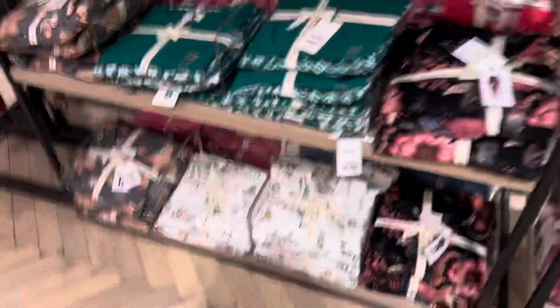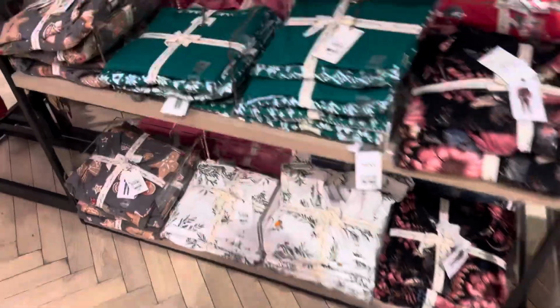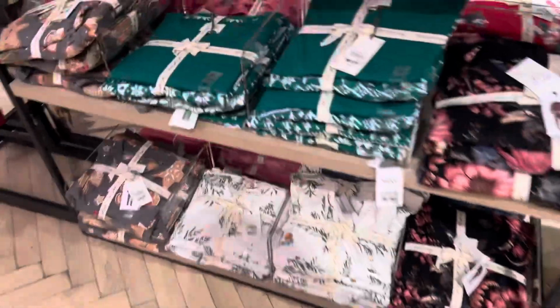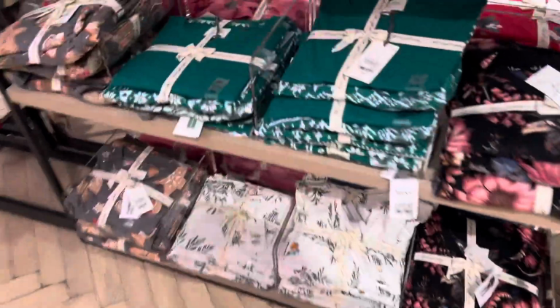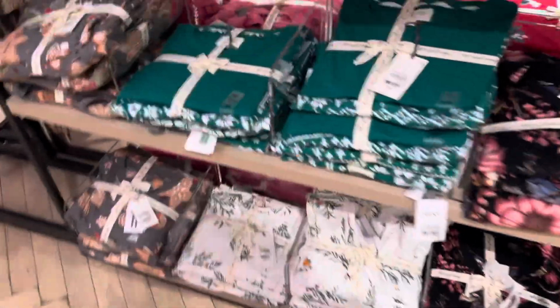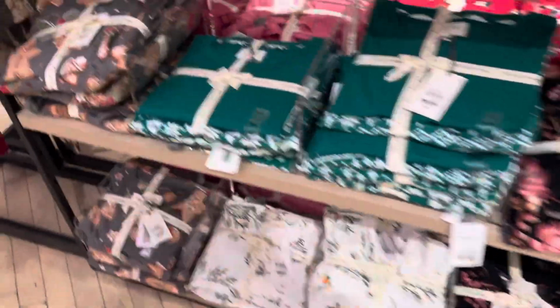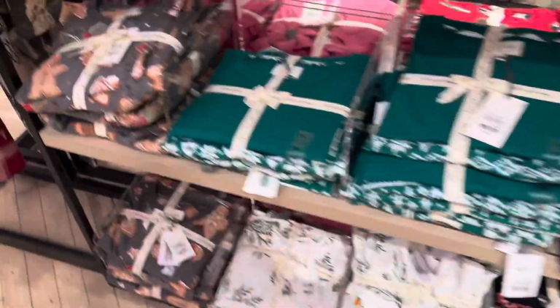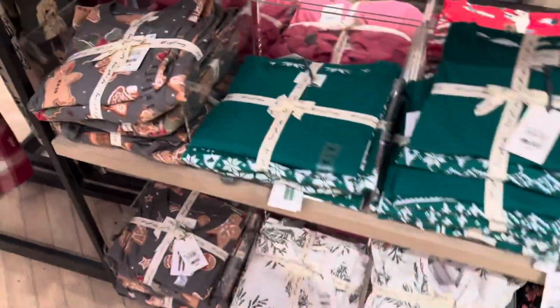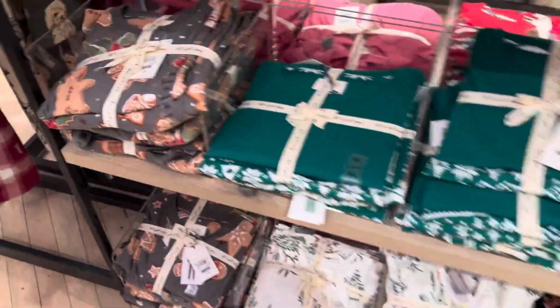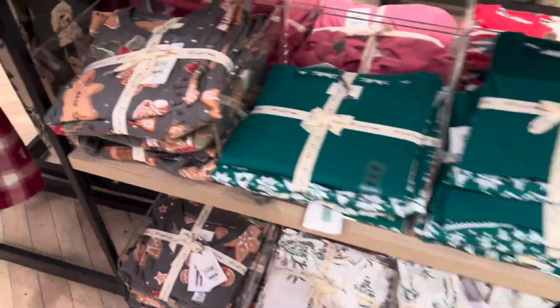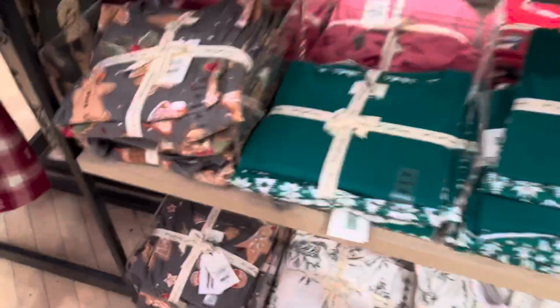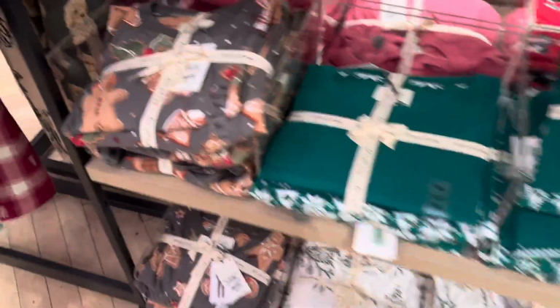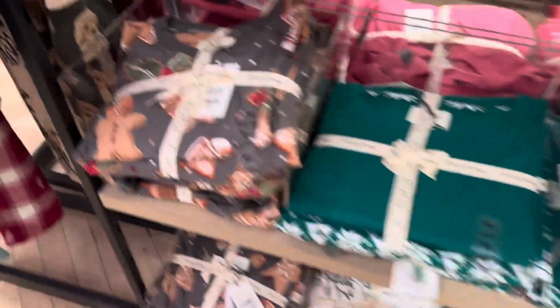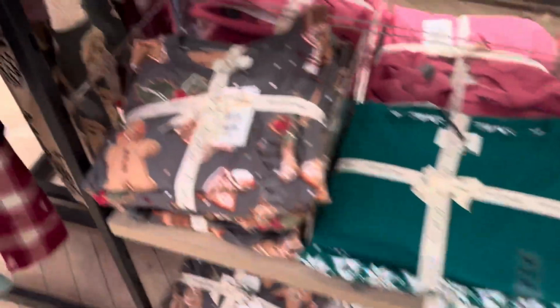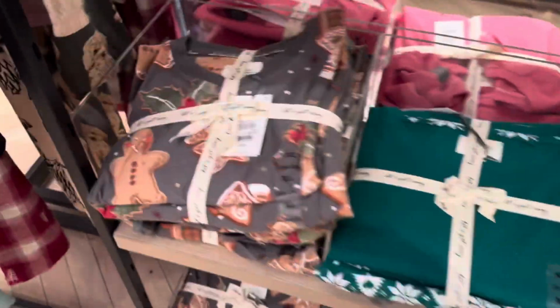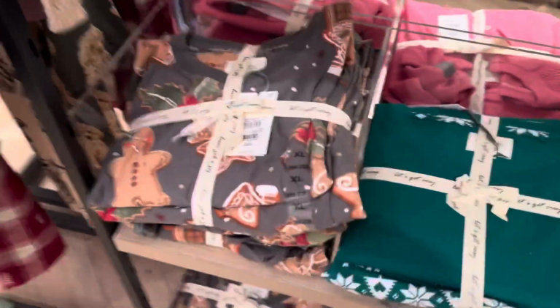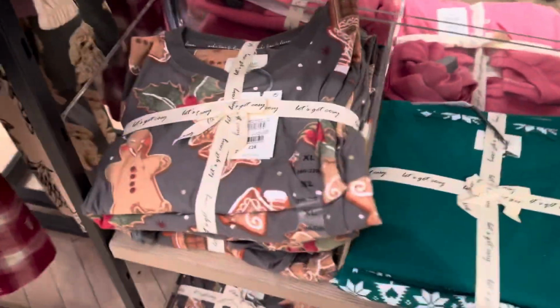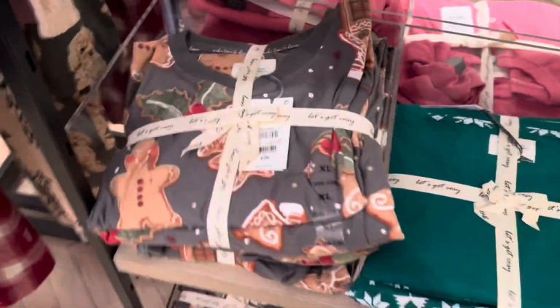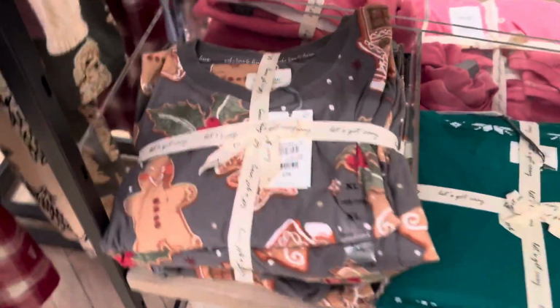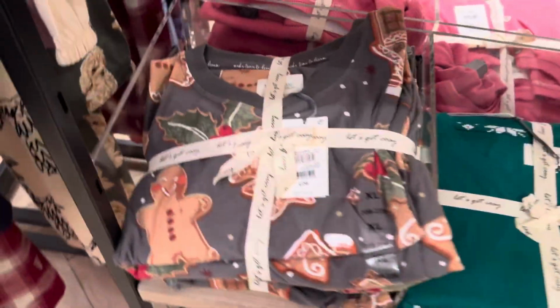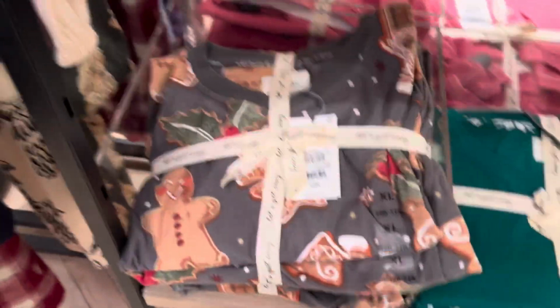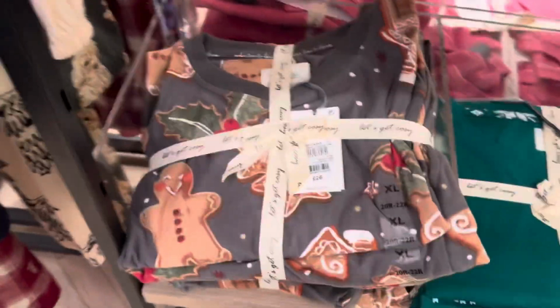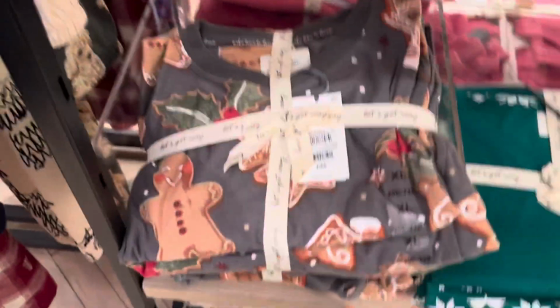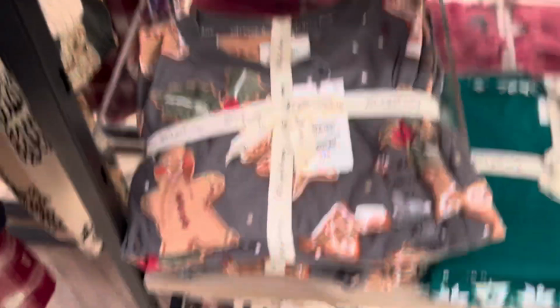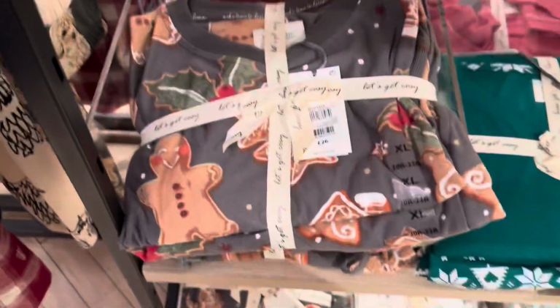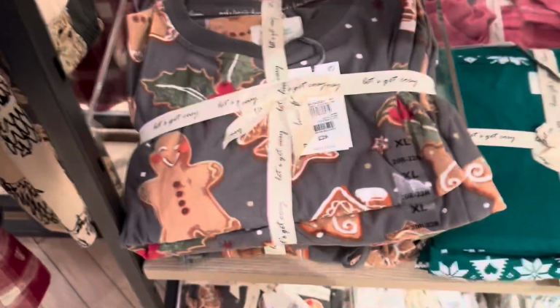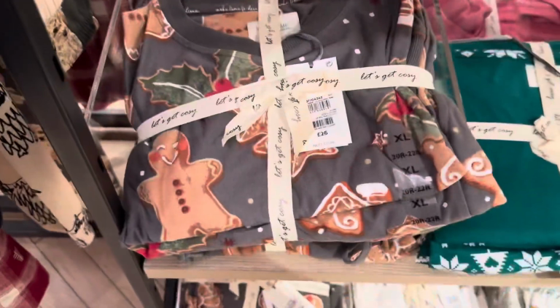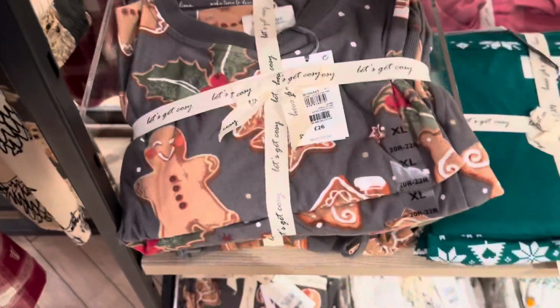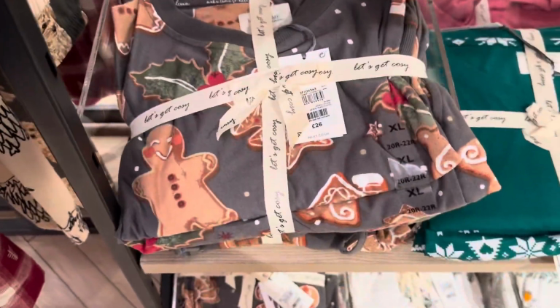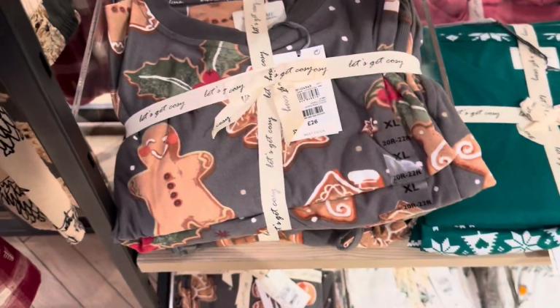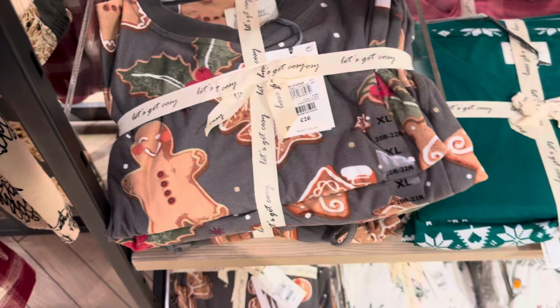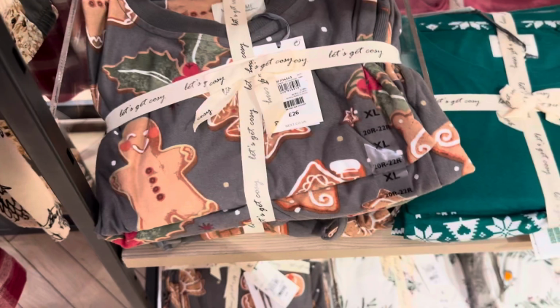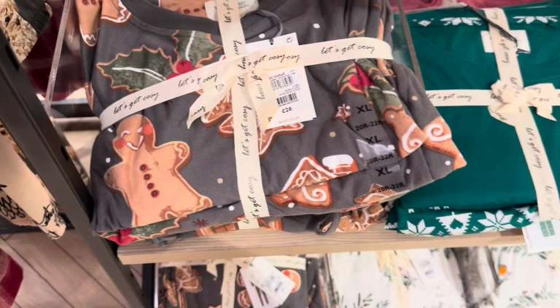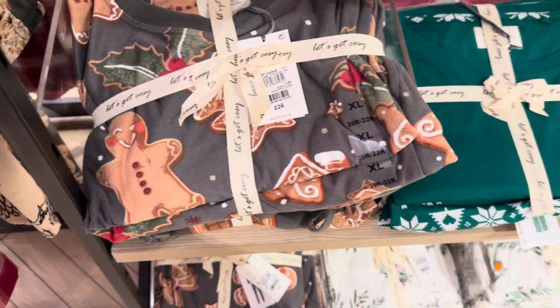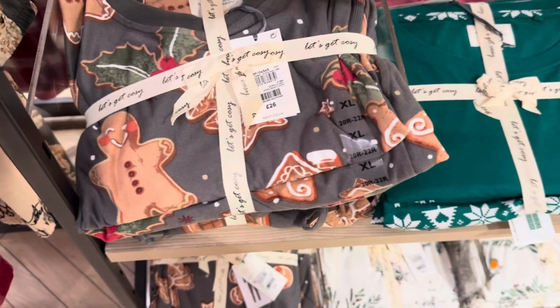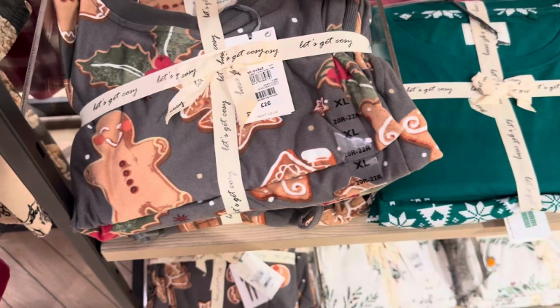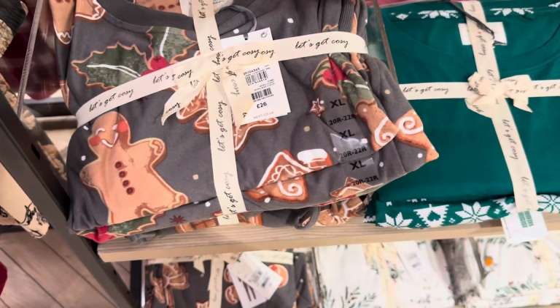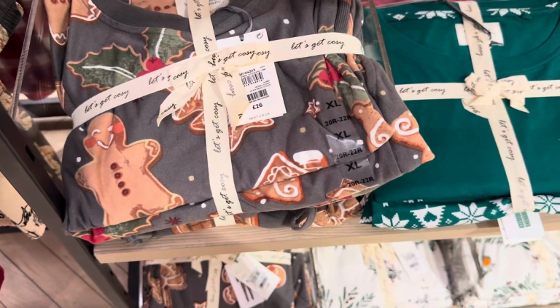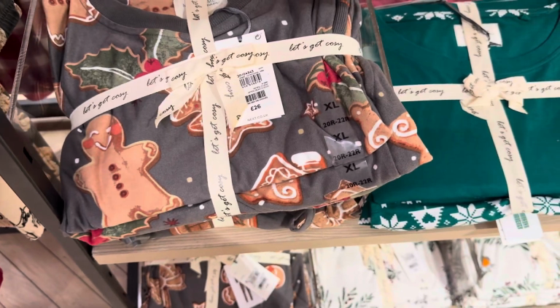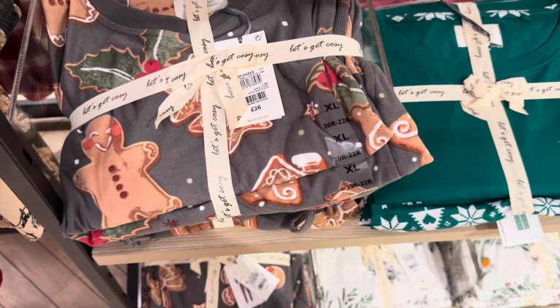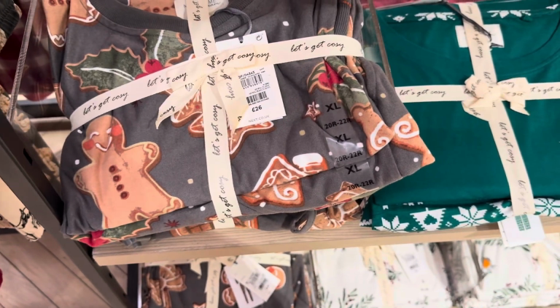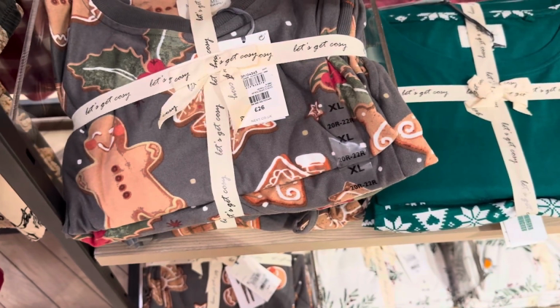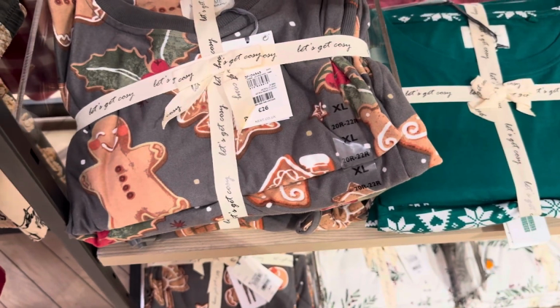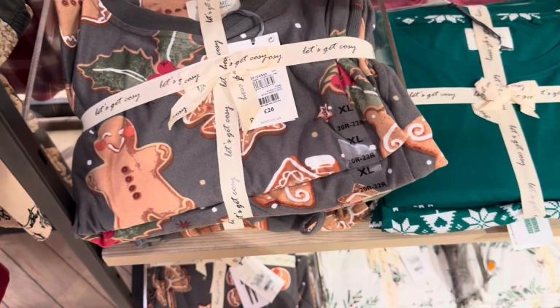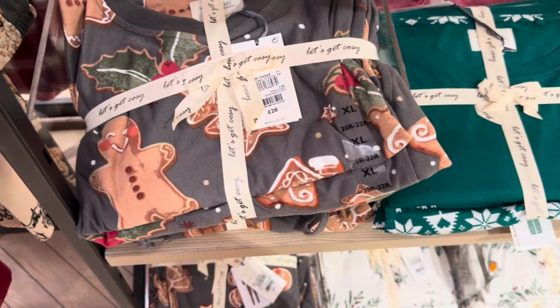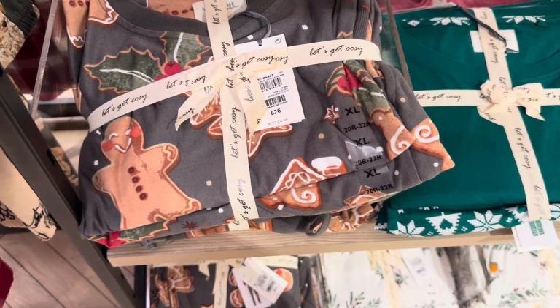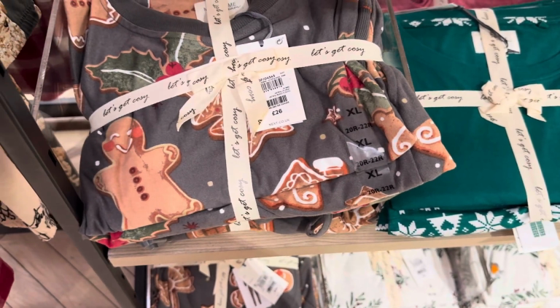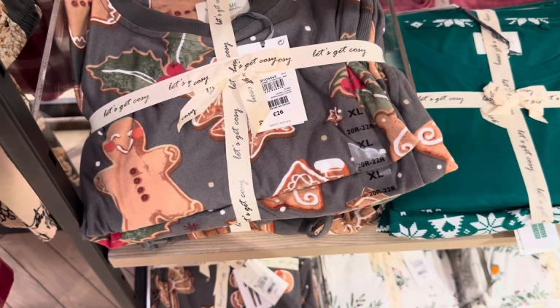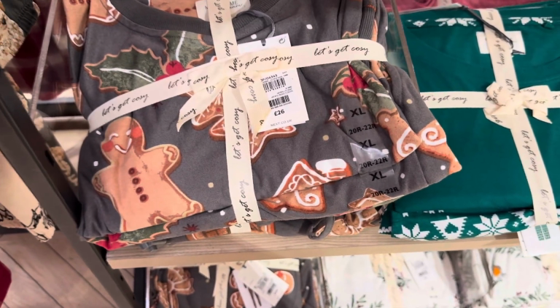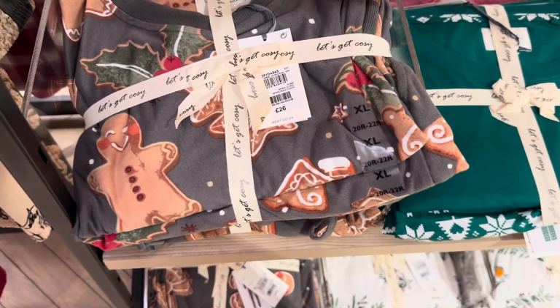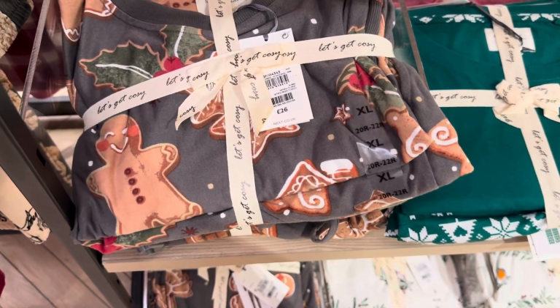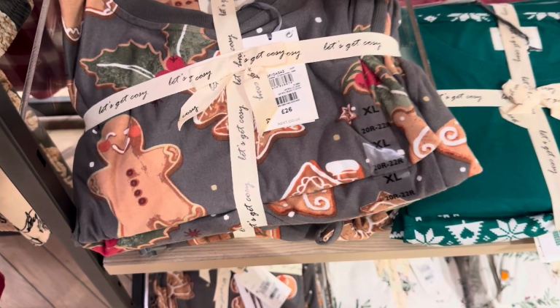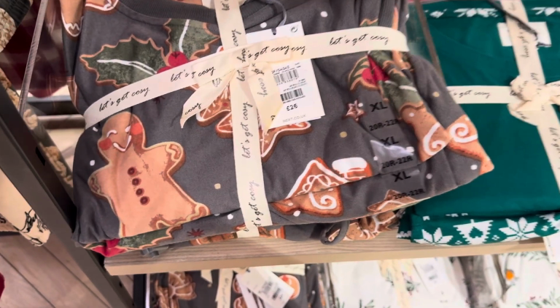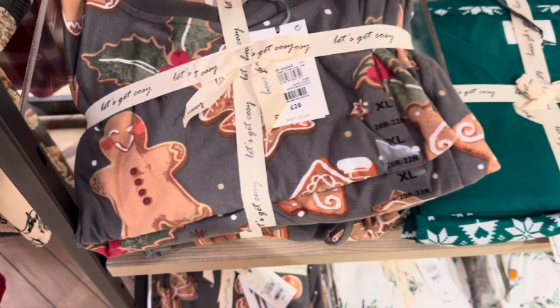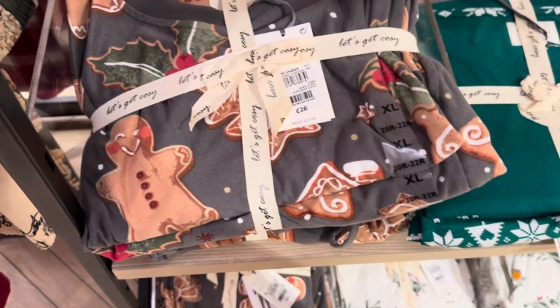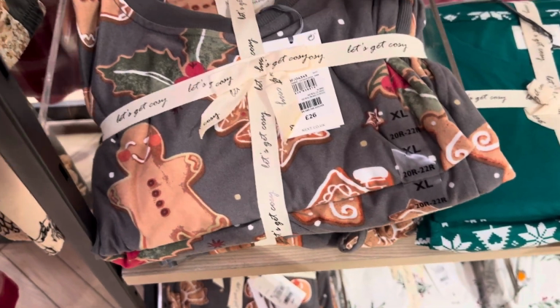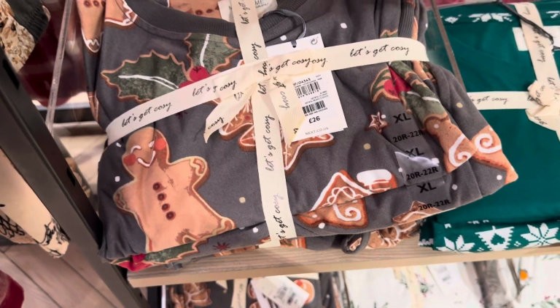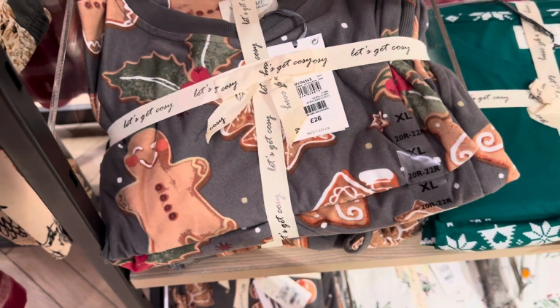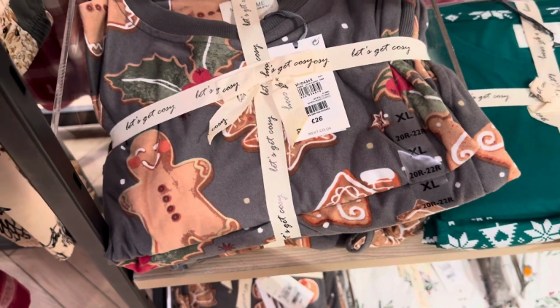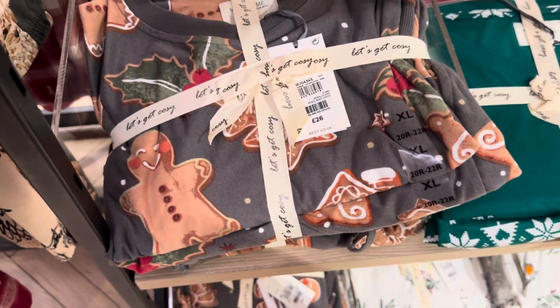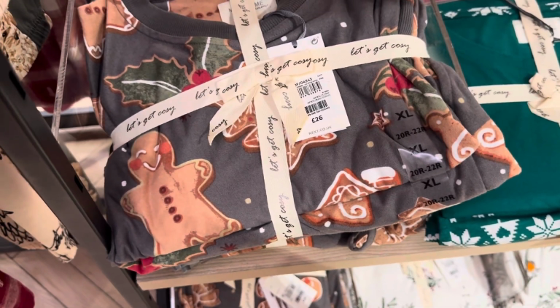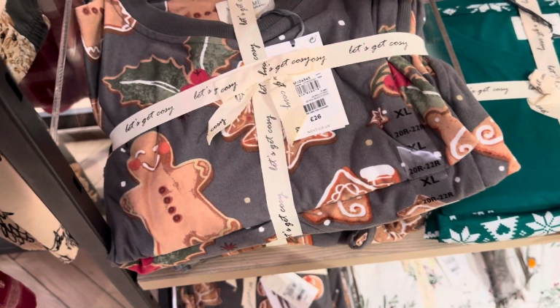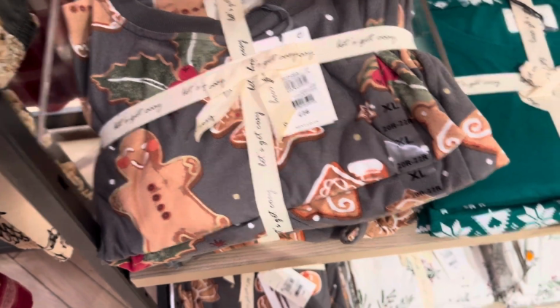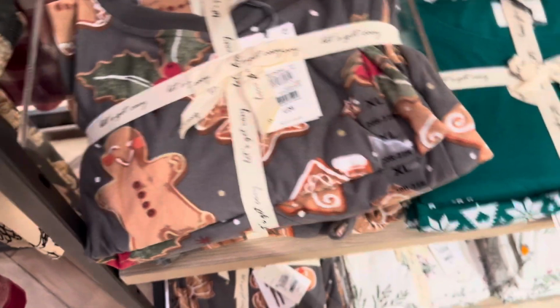Hi everyone, I am in Next store. I am in a pajama set.